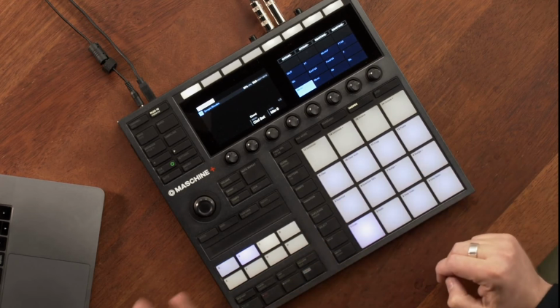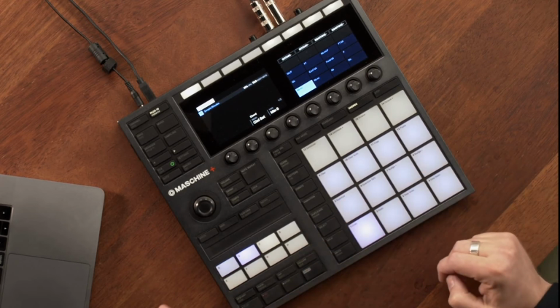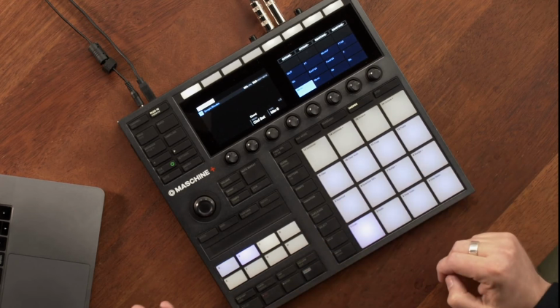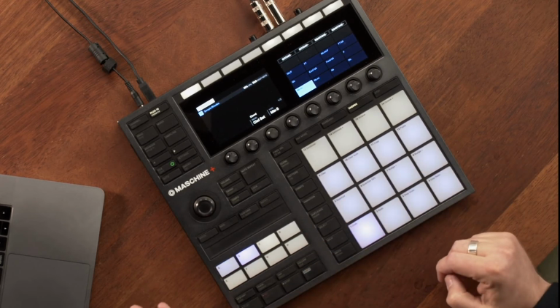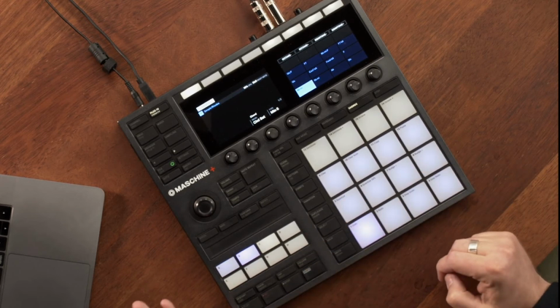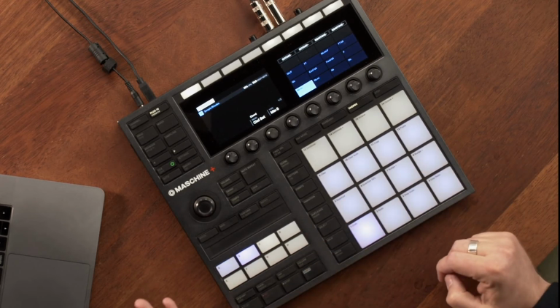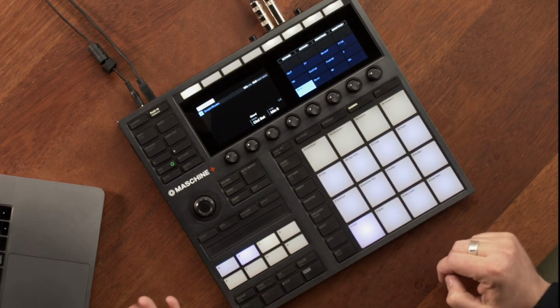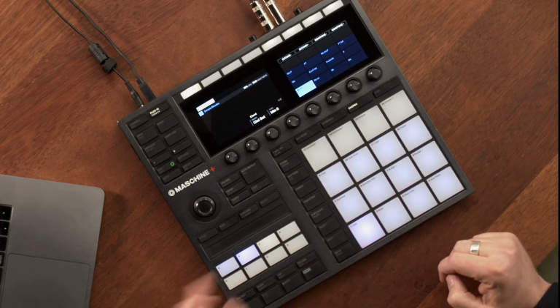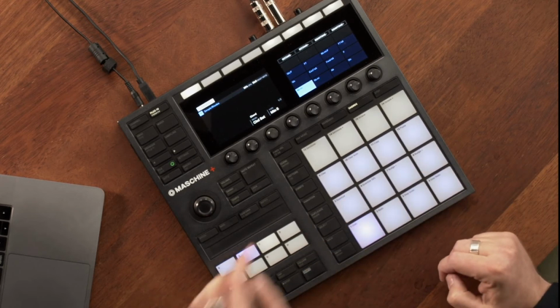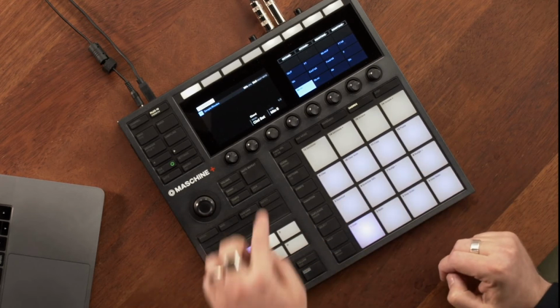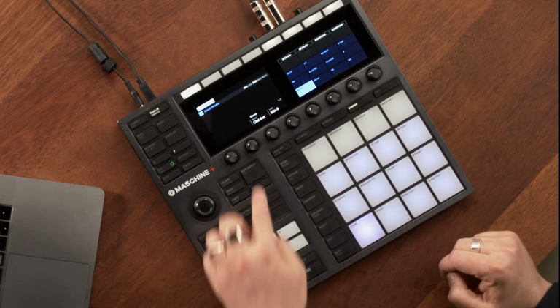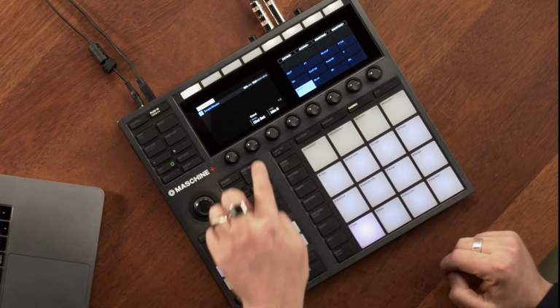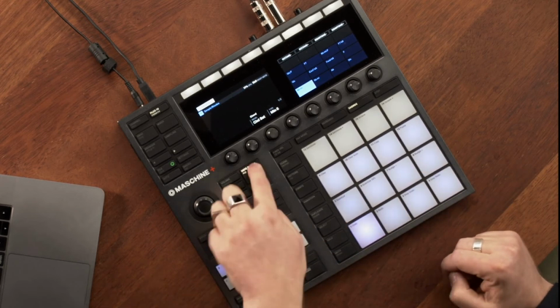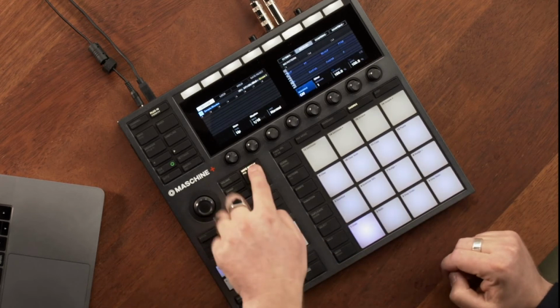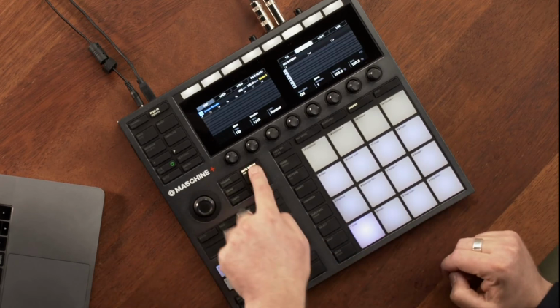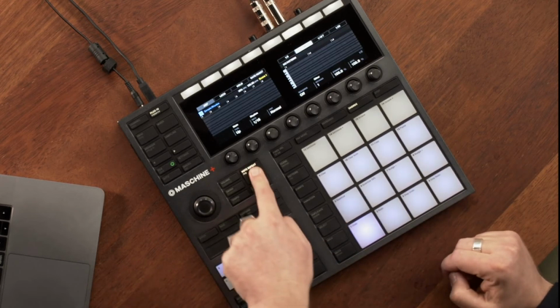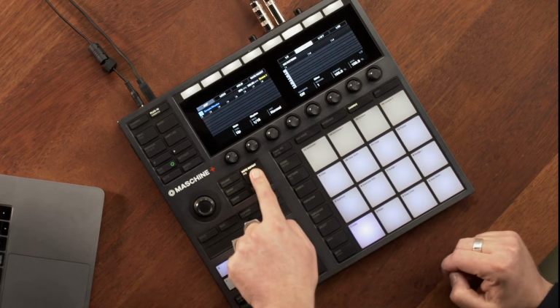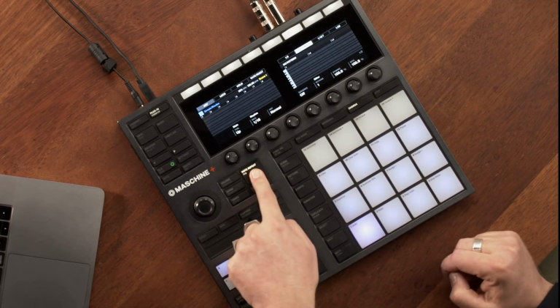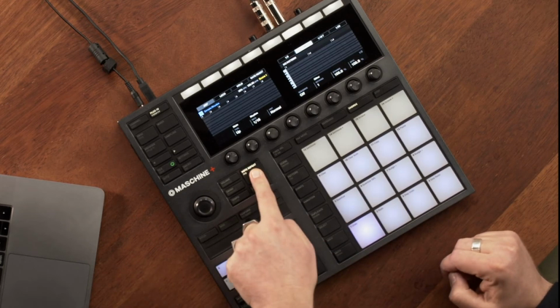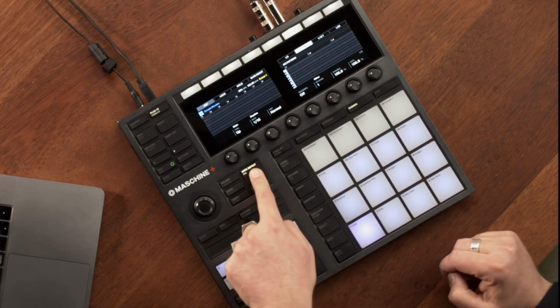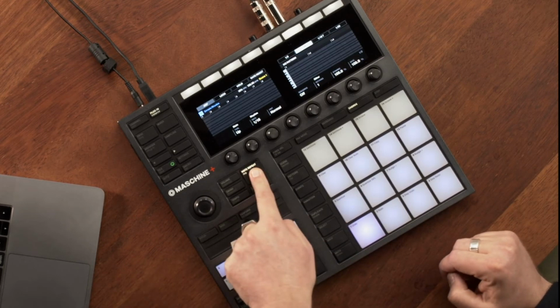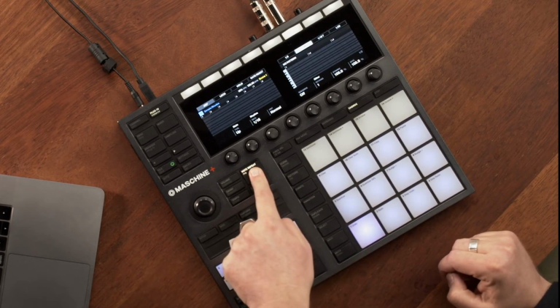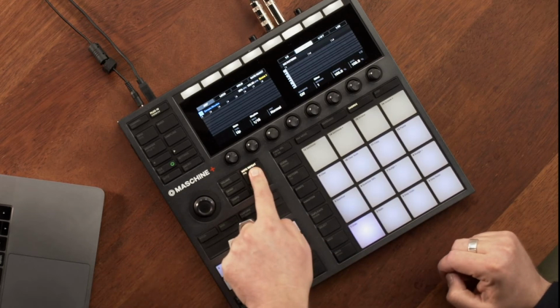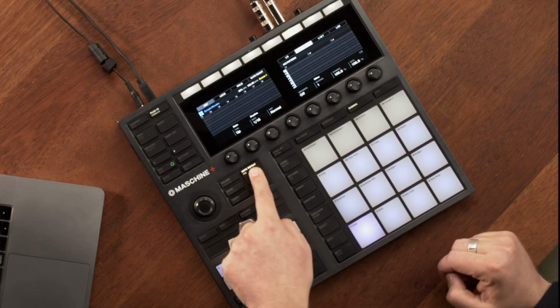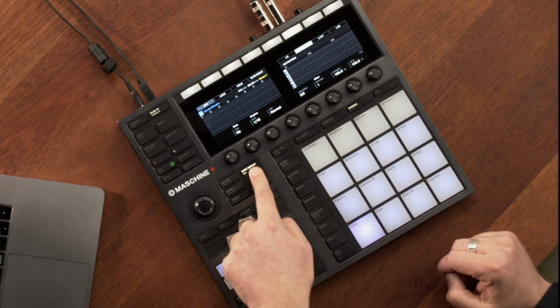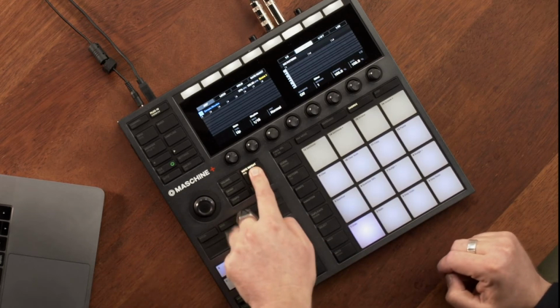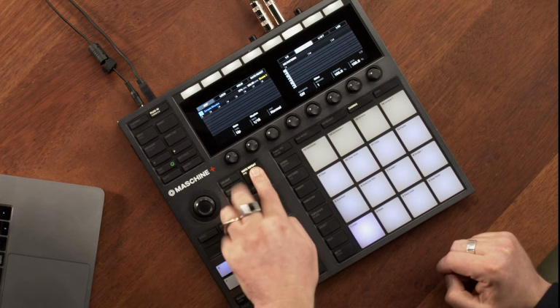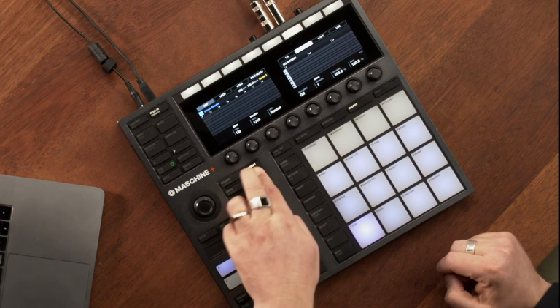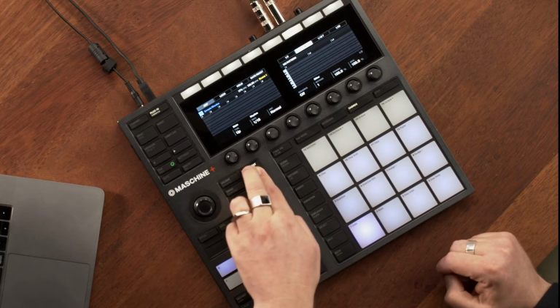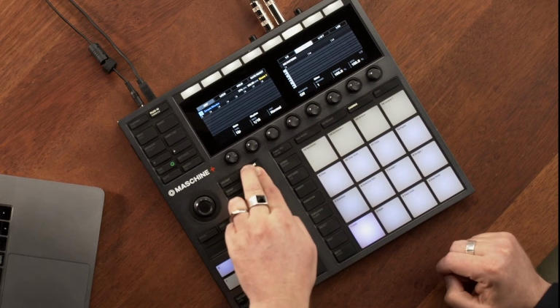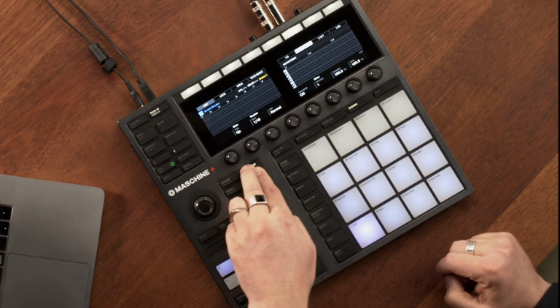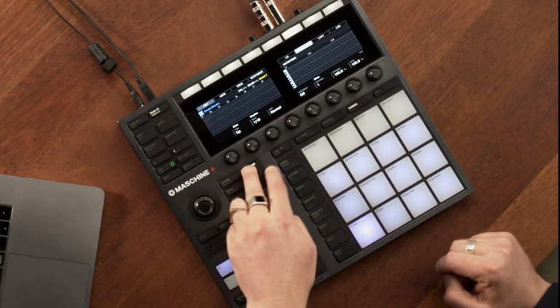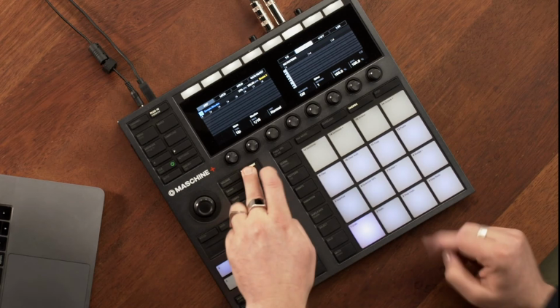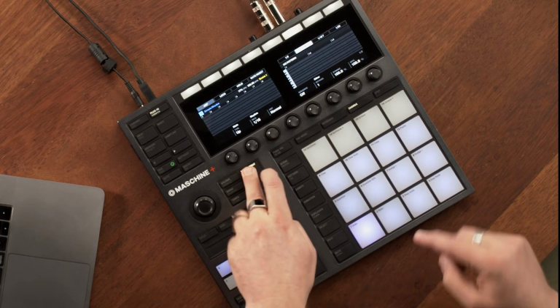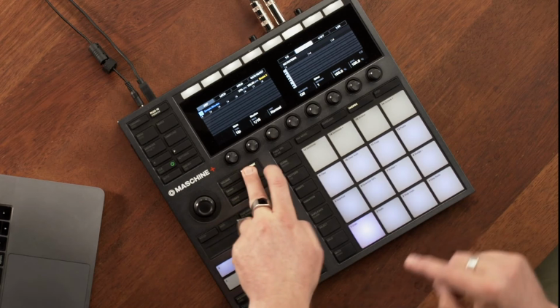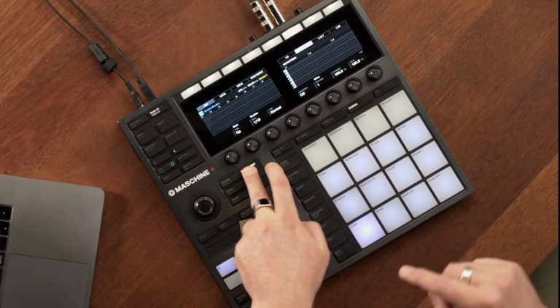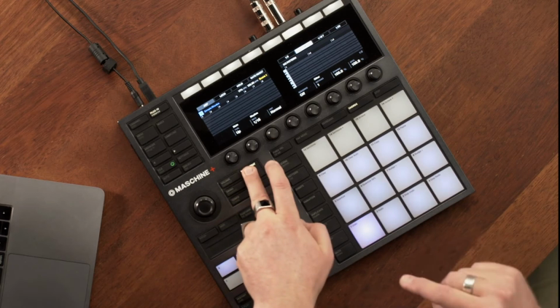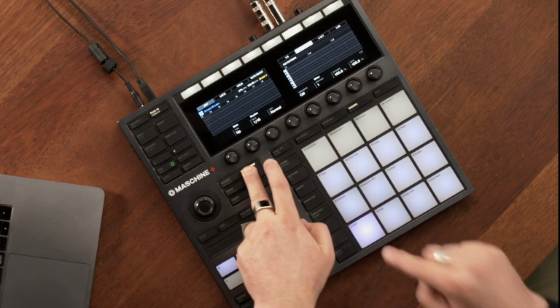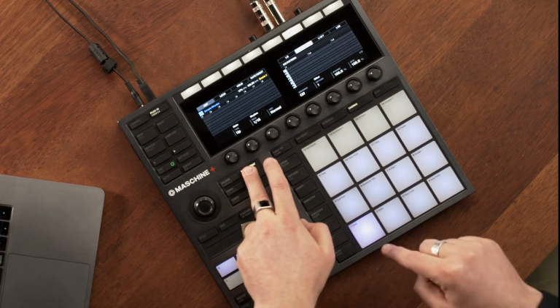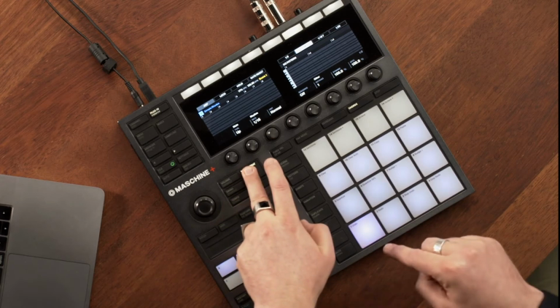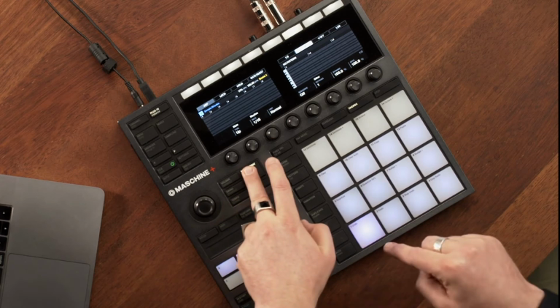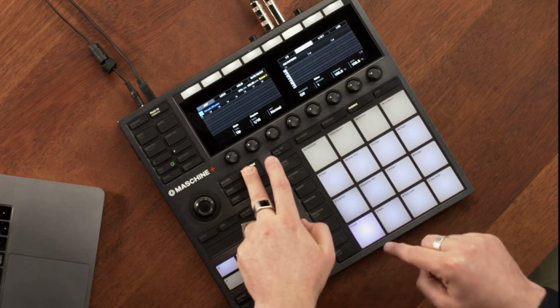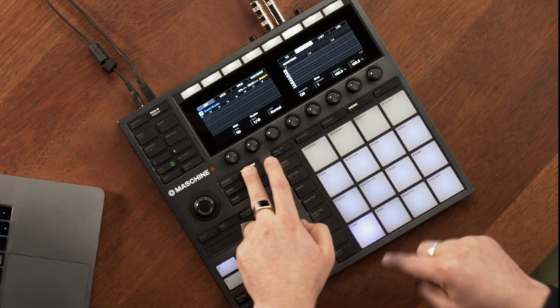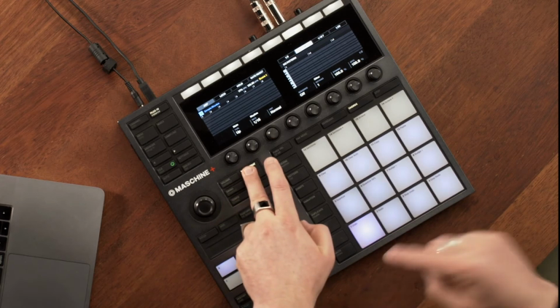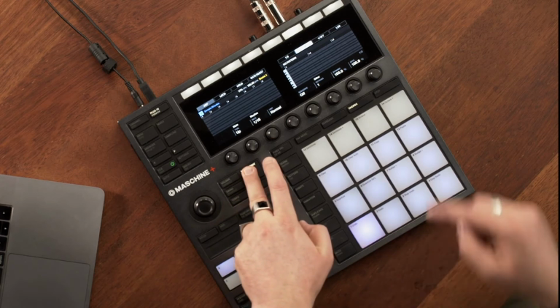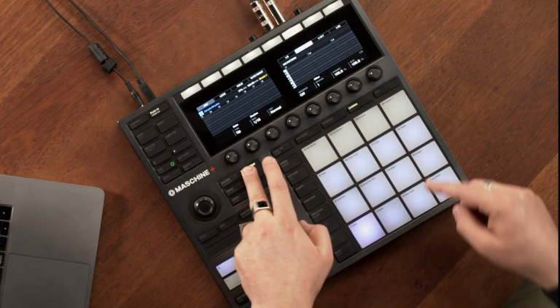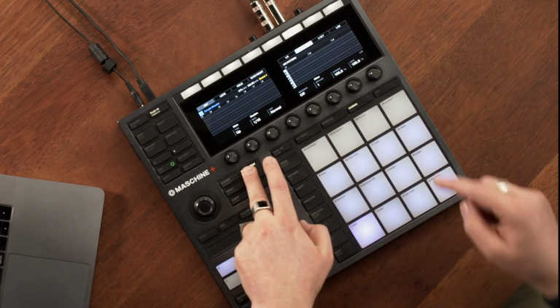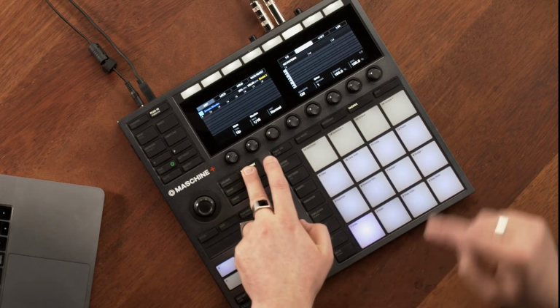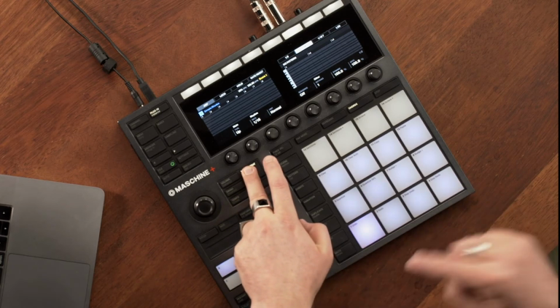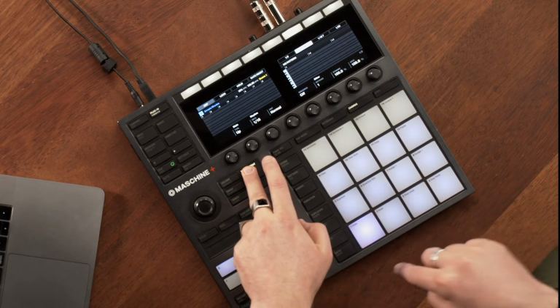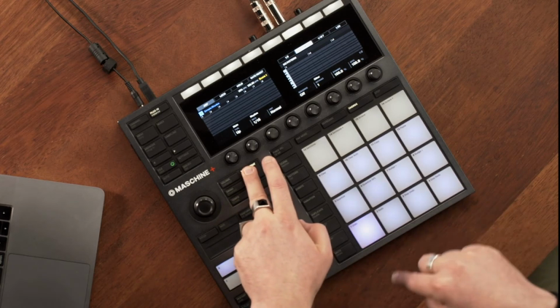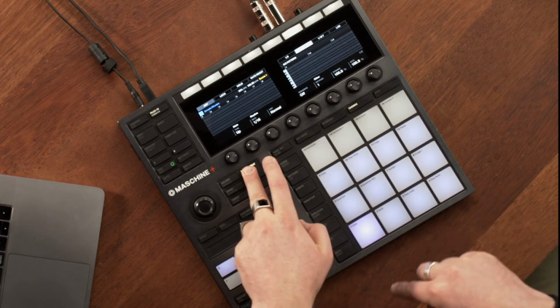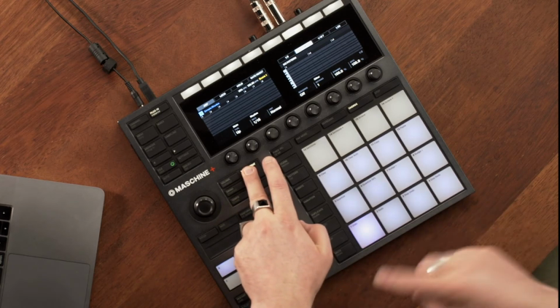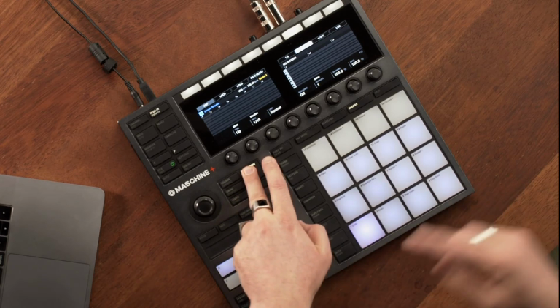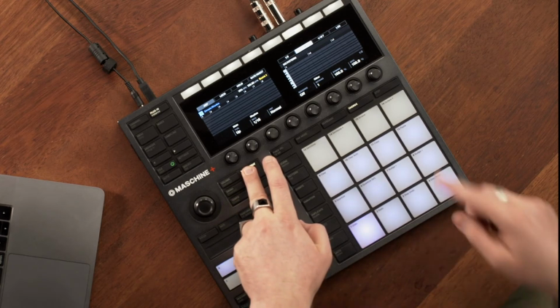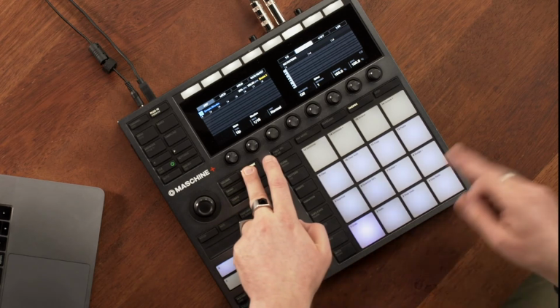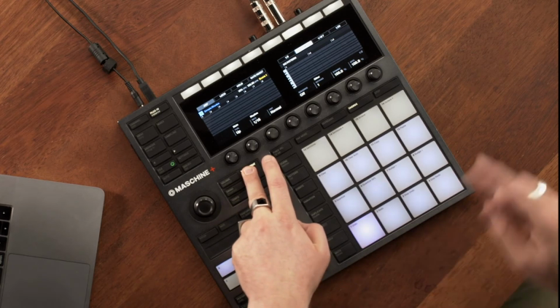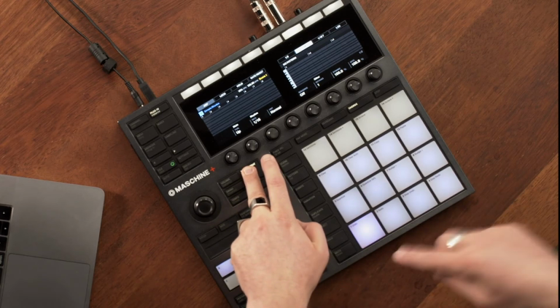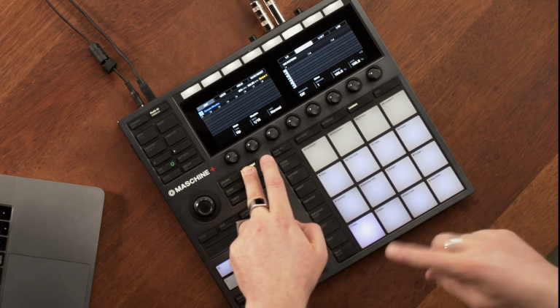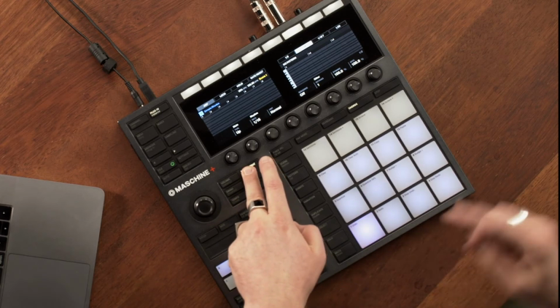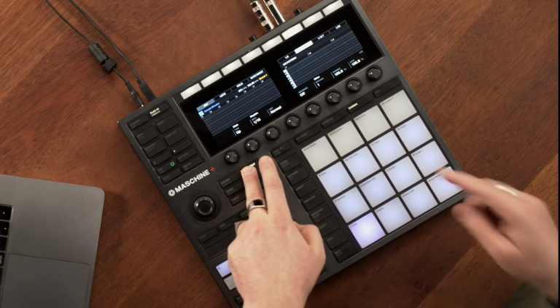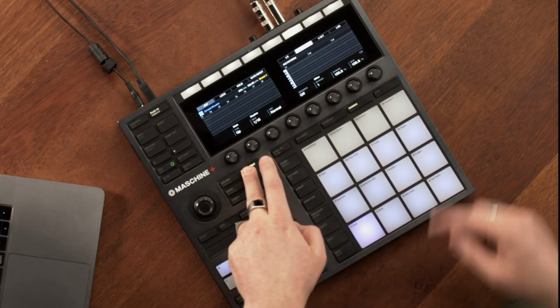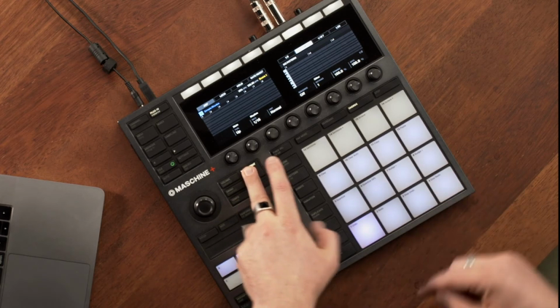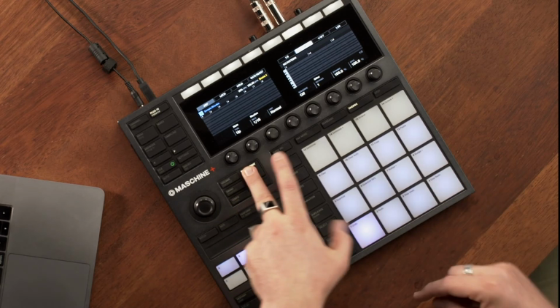Useful tip: if you activate the arpeggiator button, it will arpeggiate all of the notes that are in that chord.